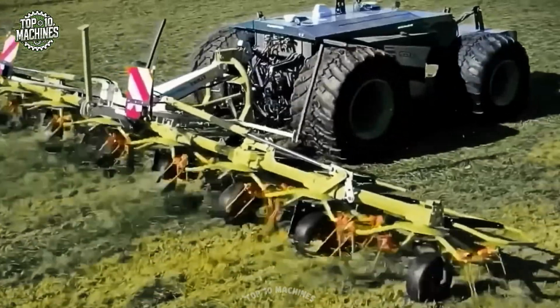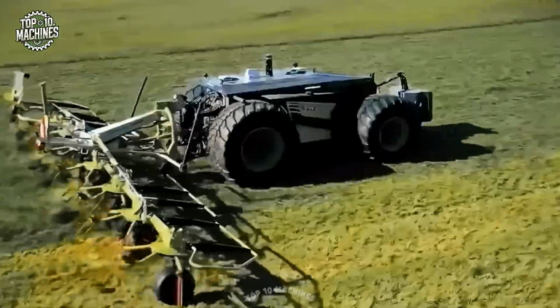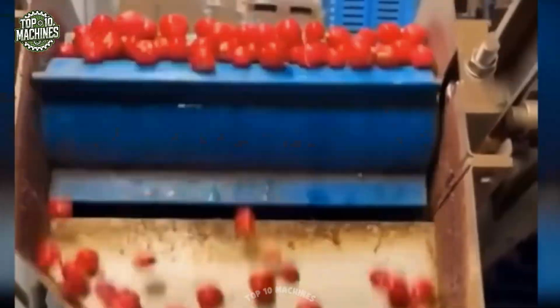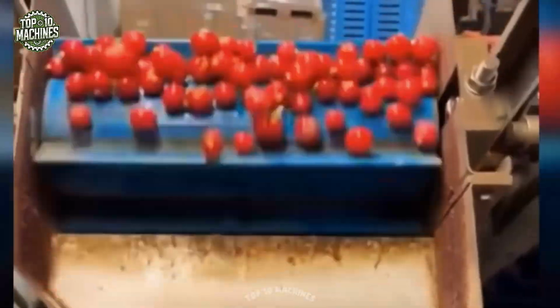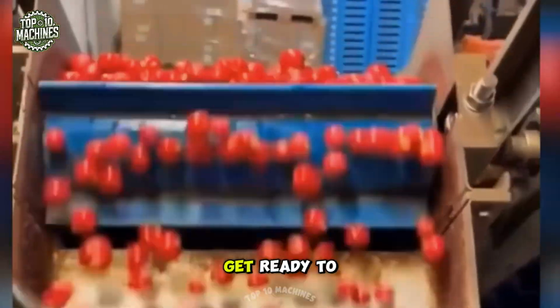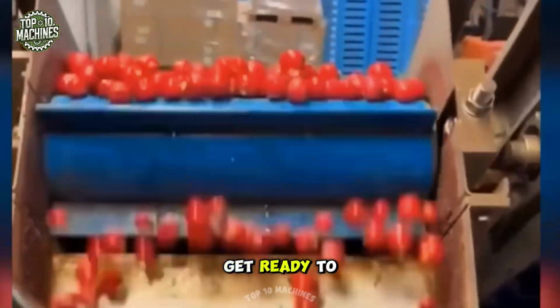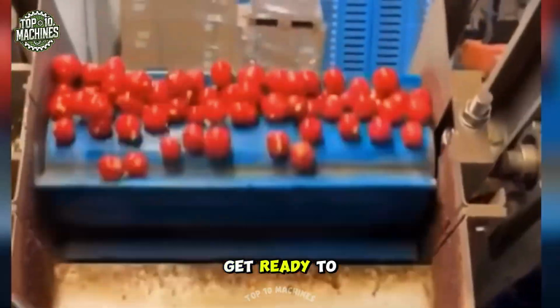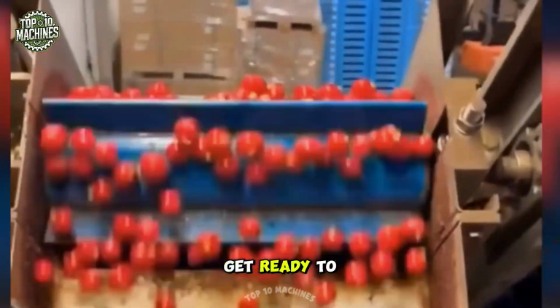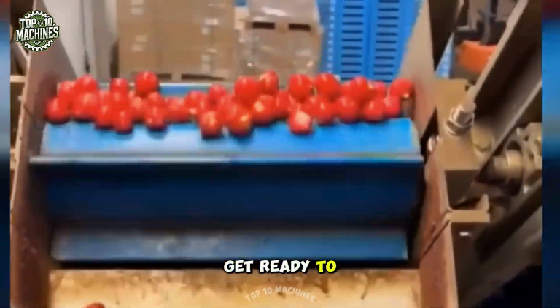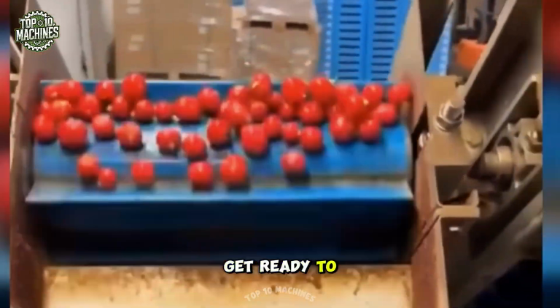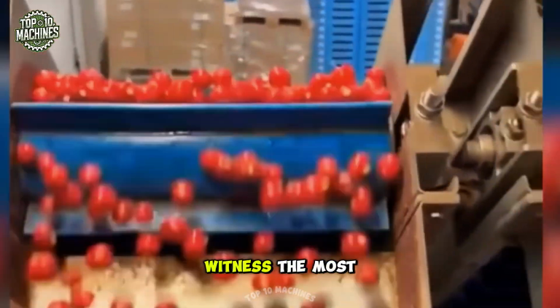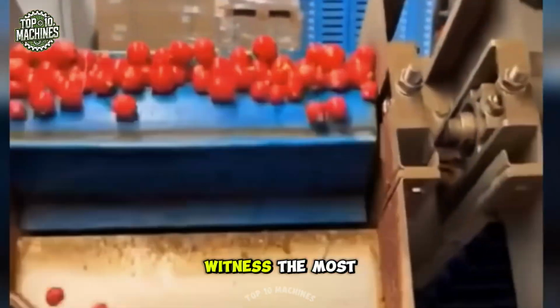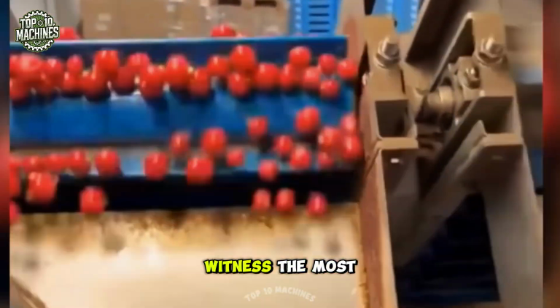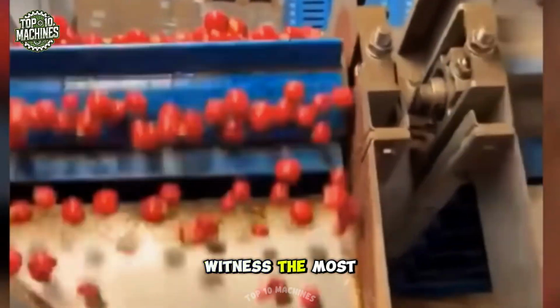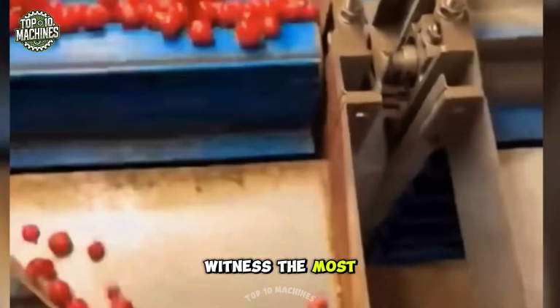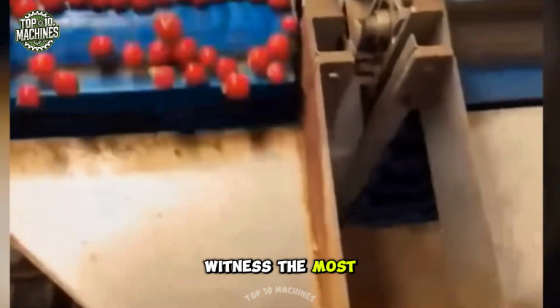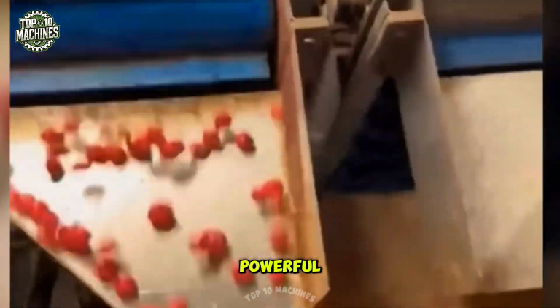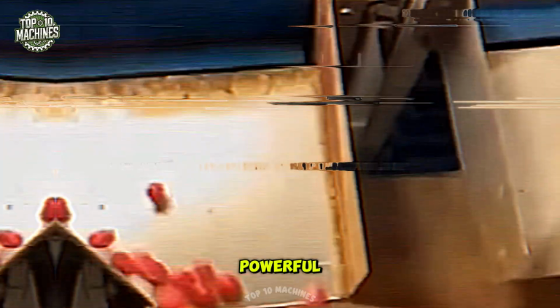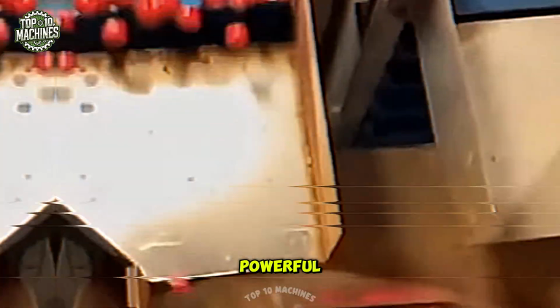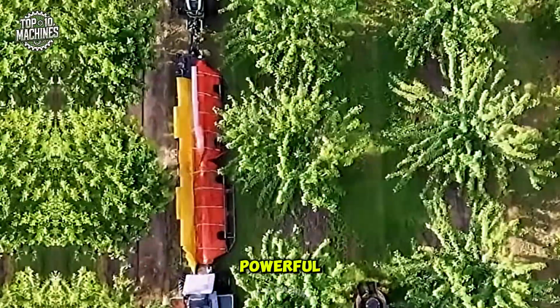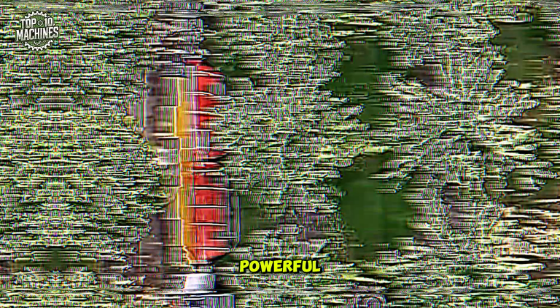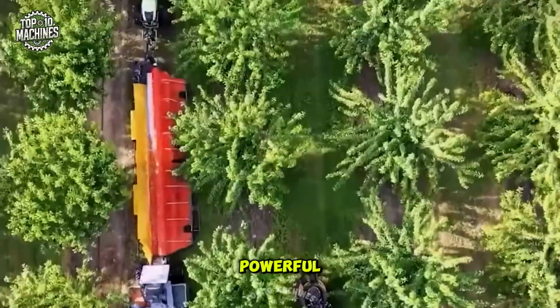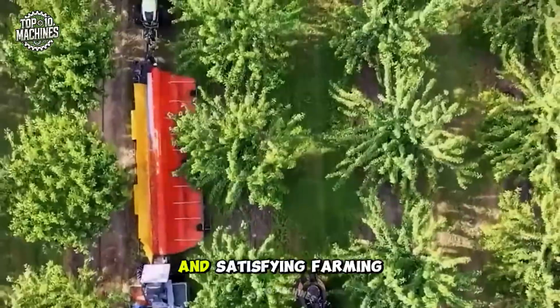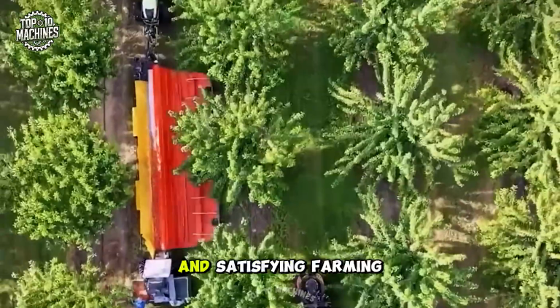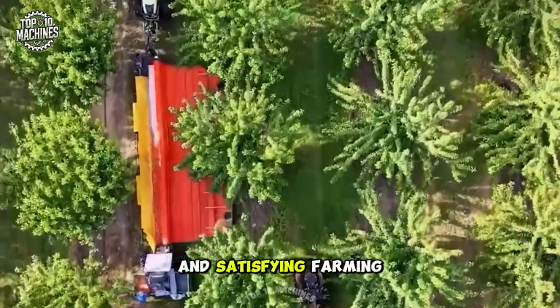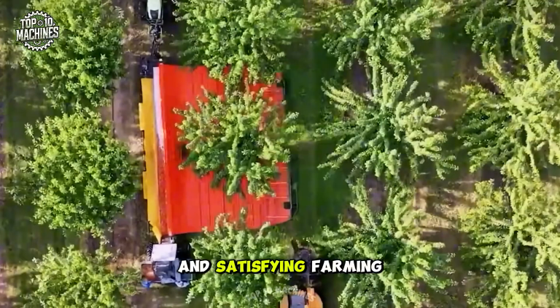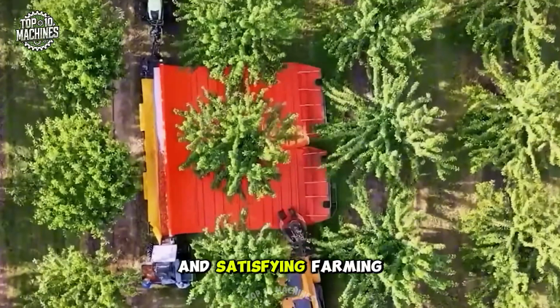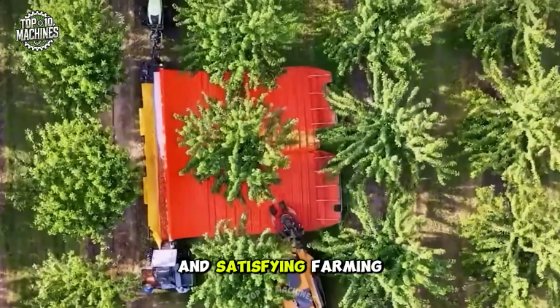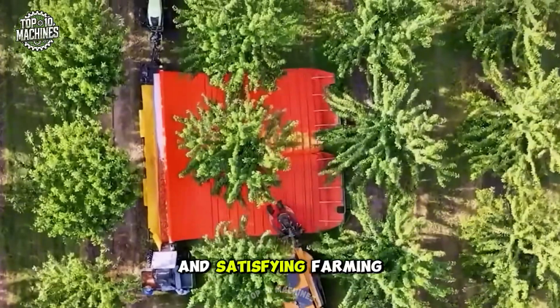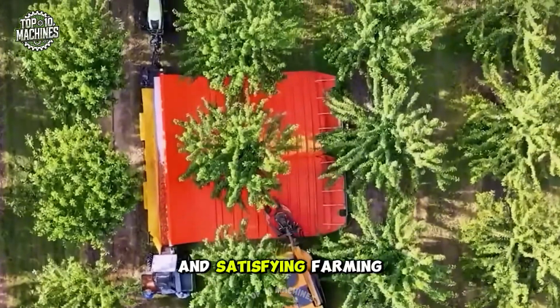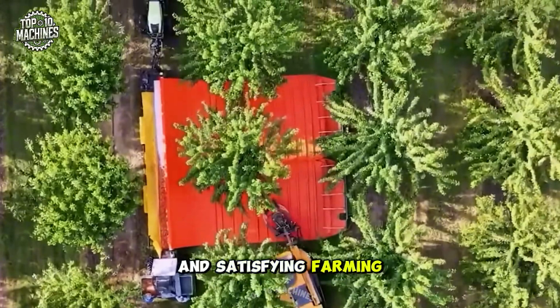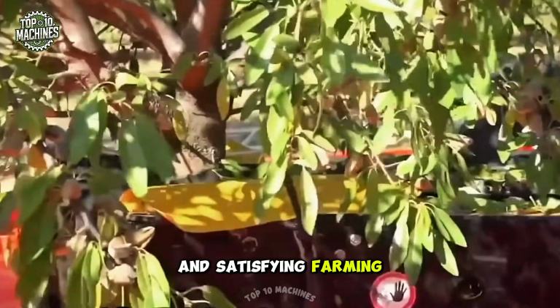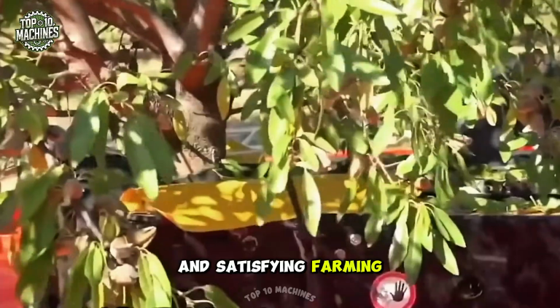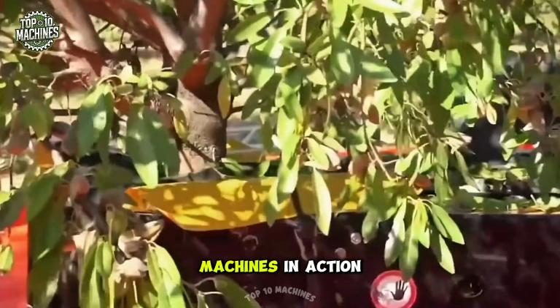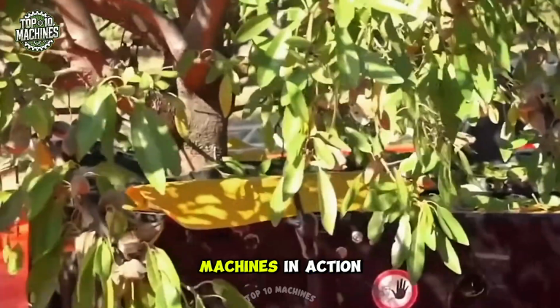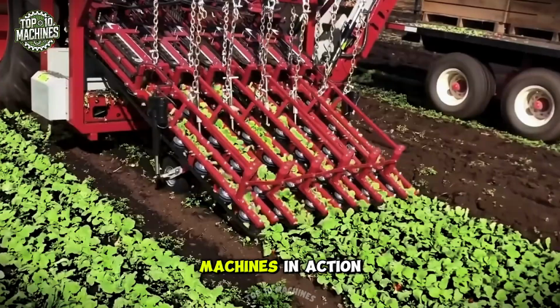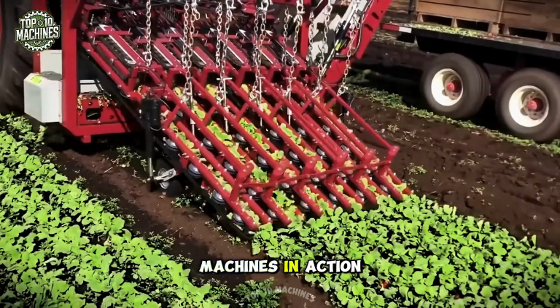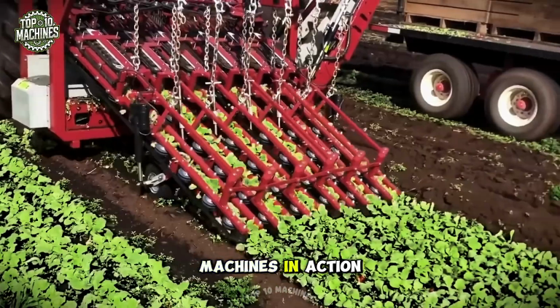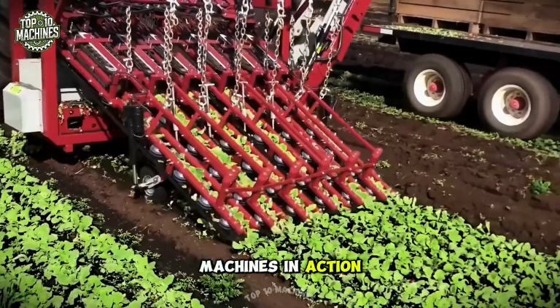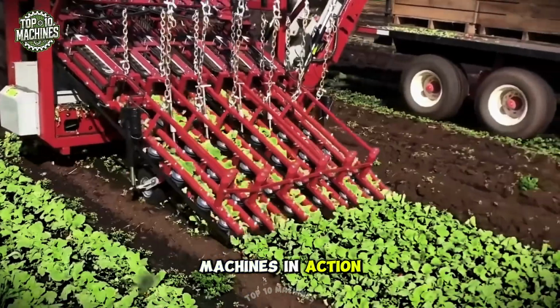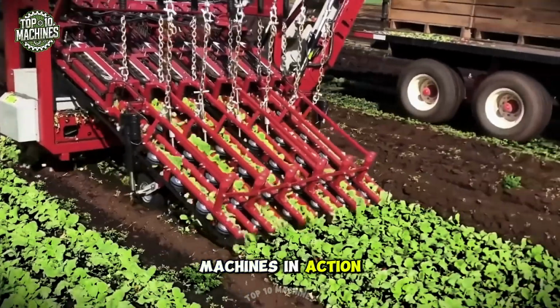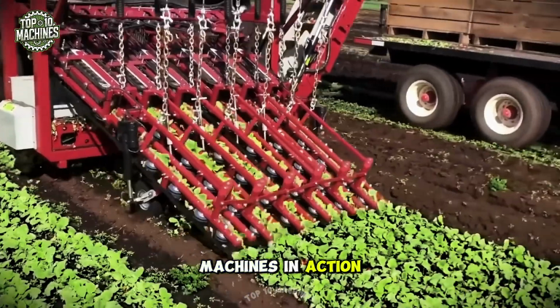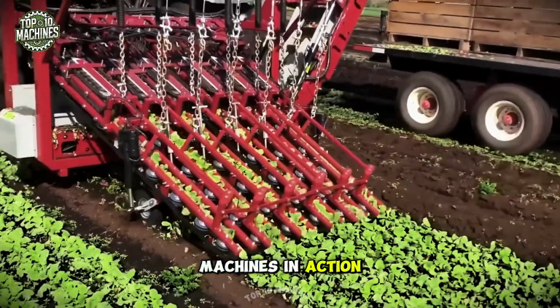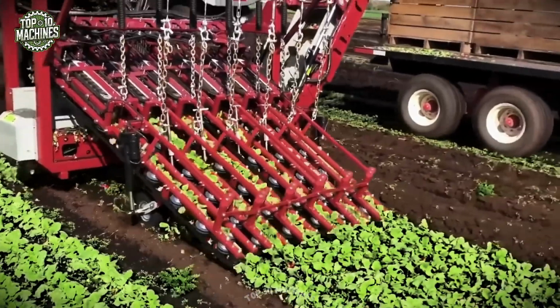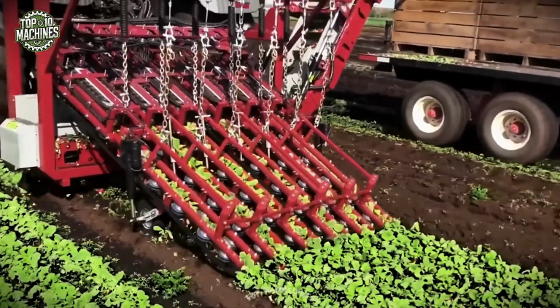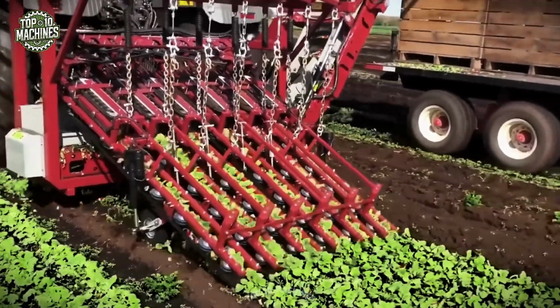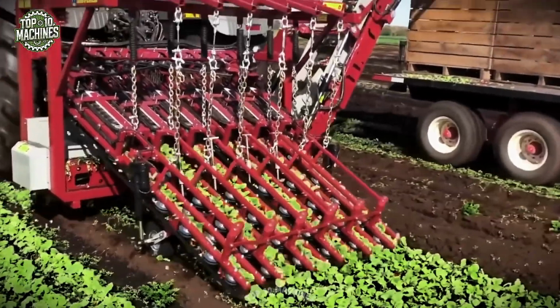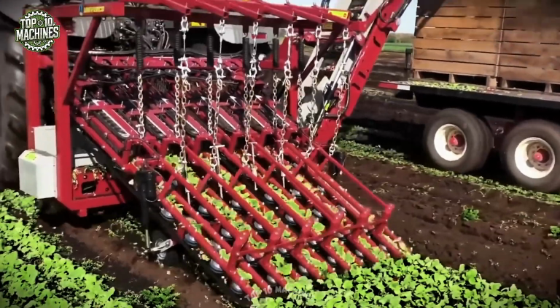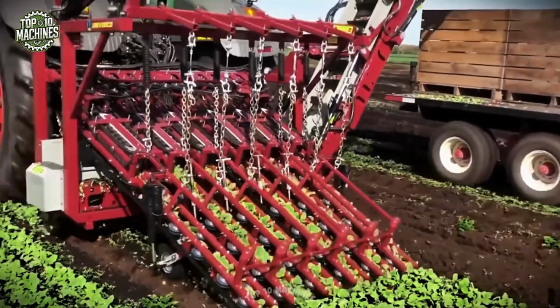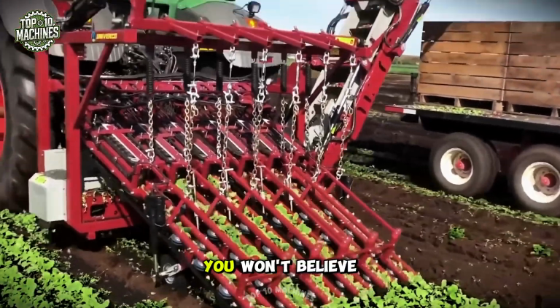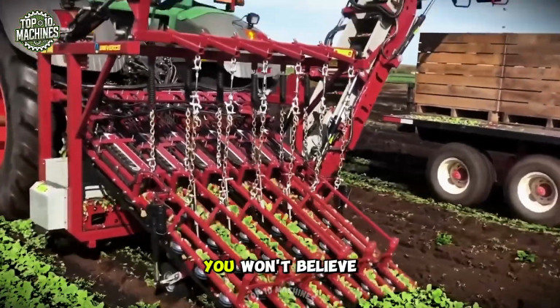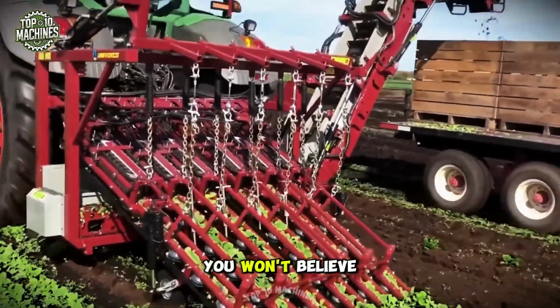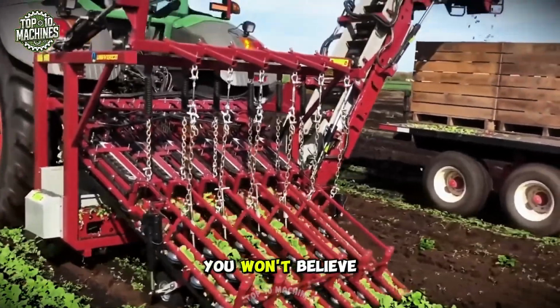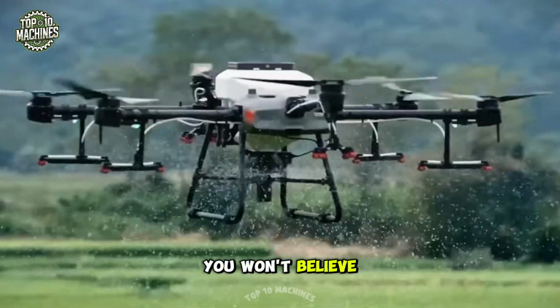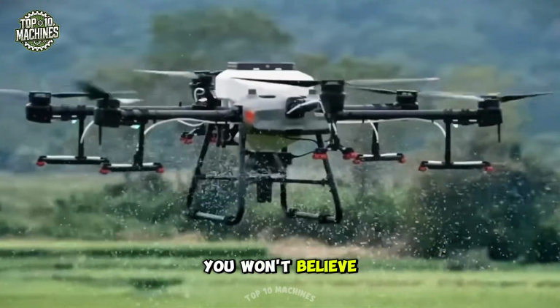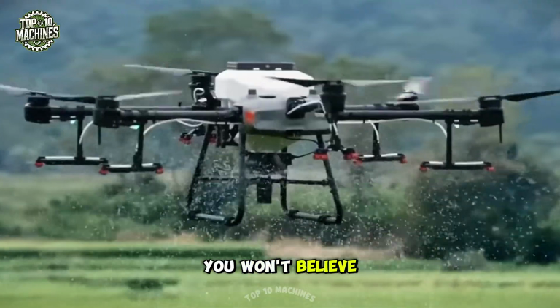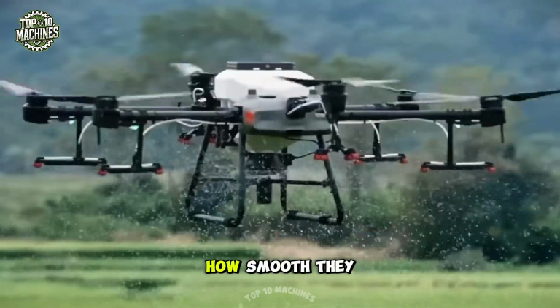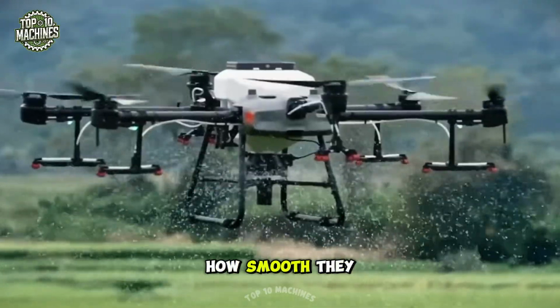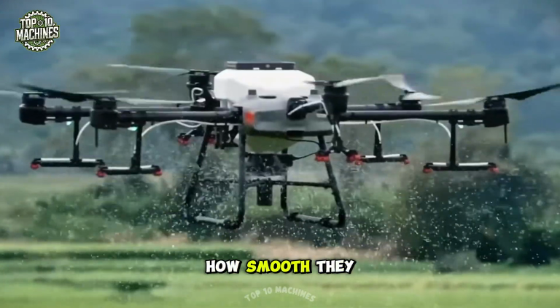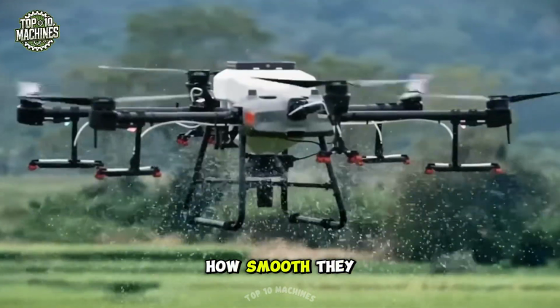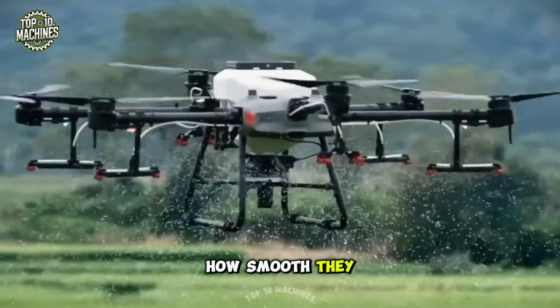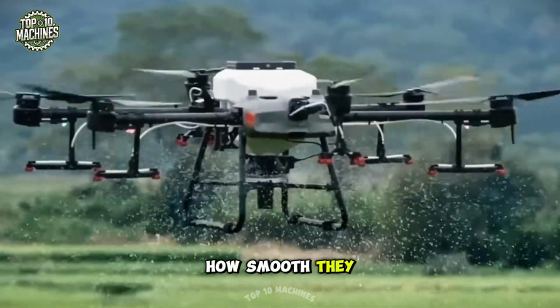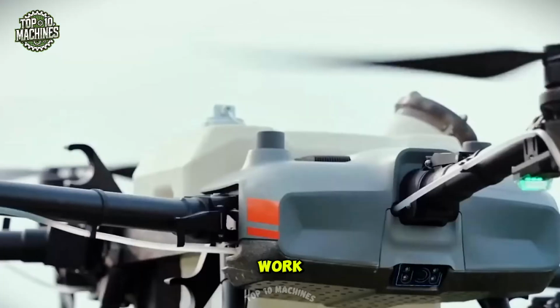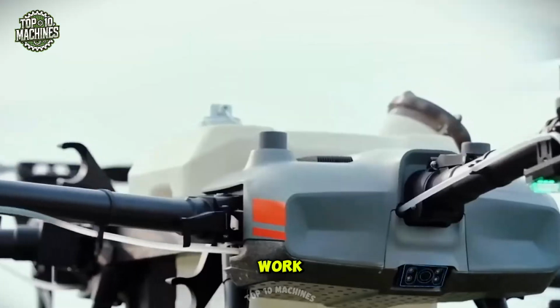Get ready to witness the most powerful and satisfying farming machines in action. You won't believe how smooth they work.